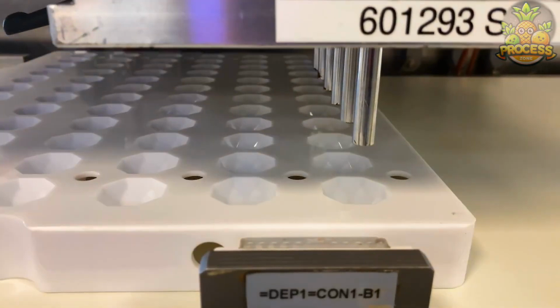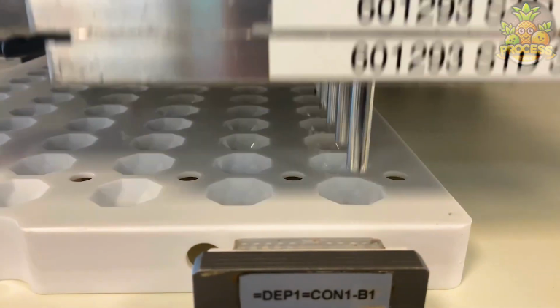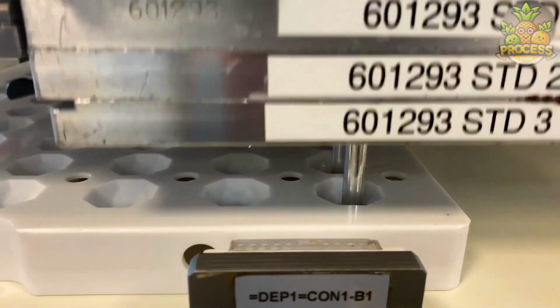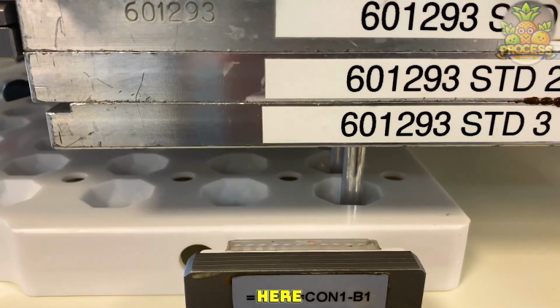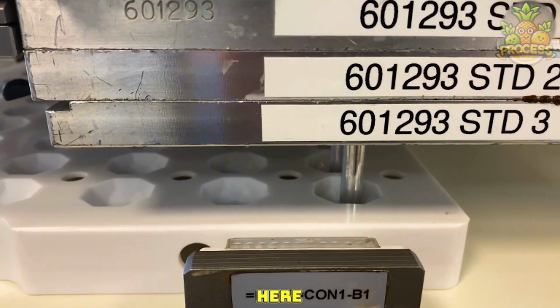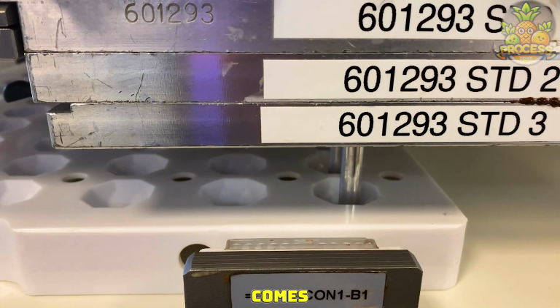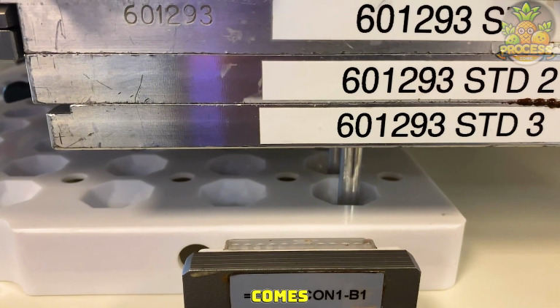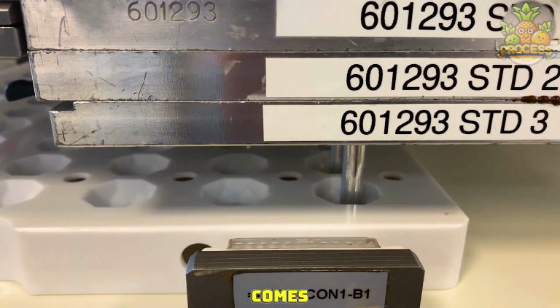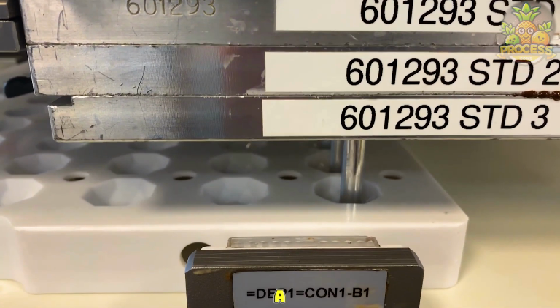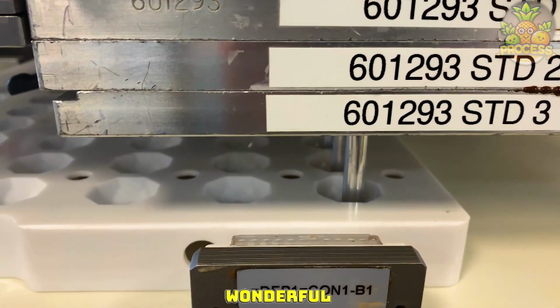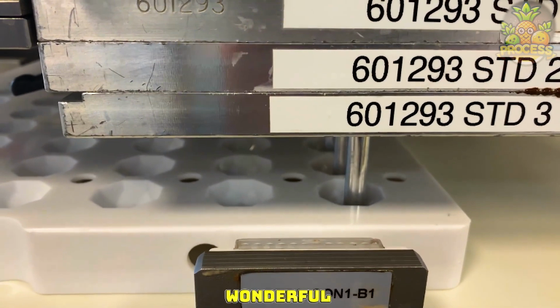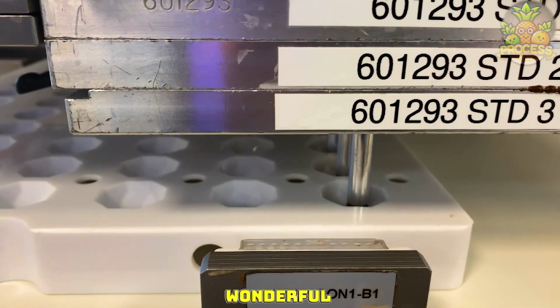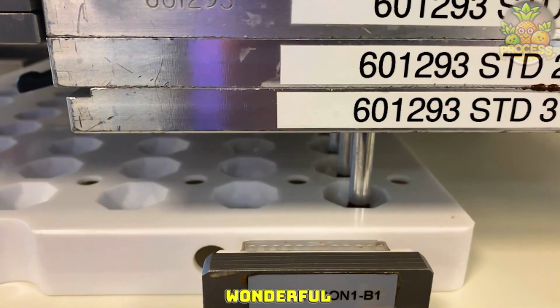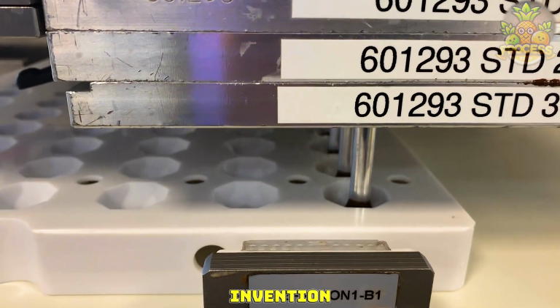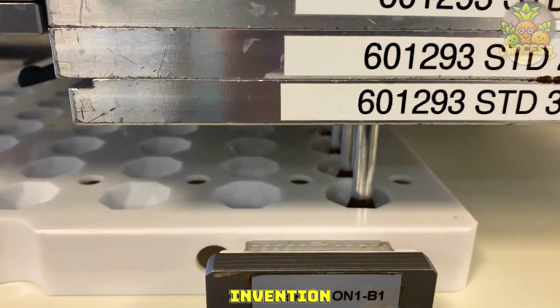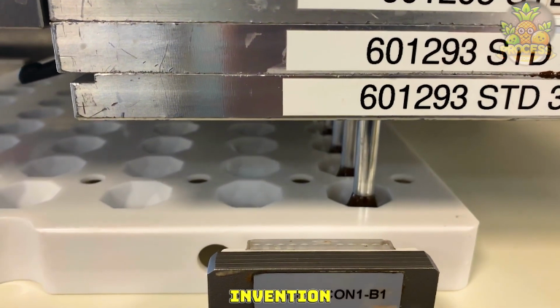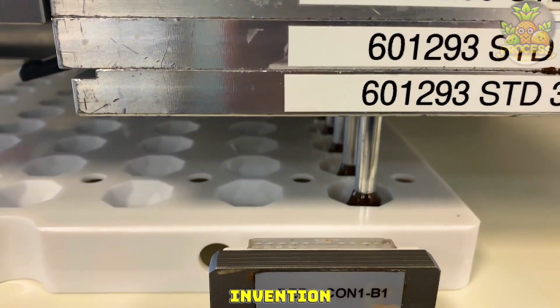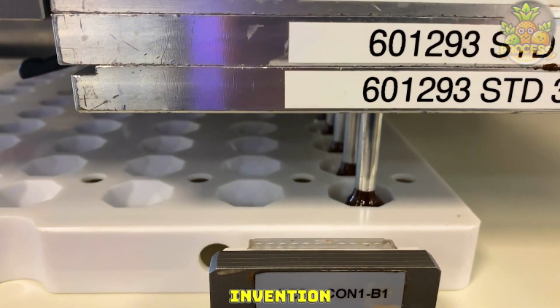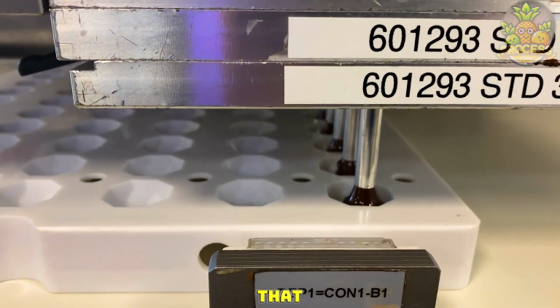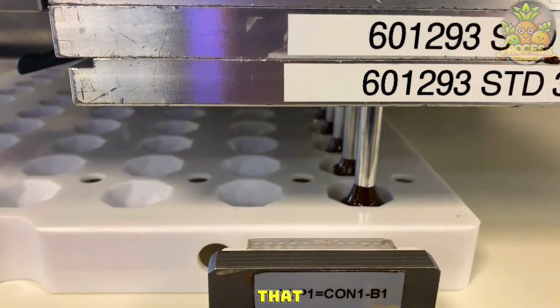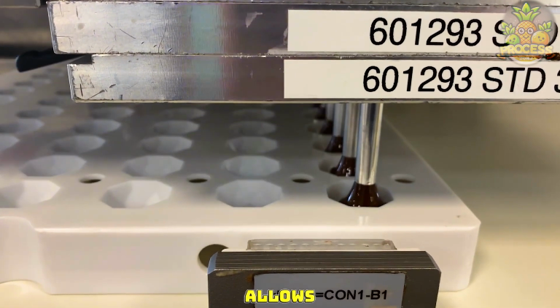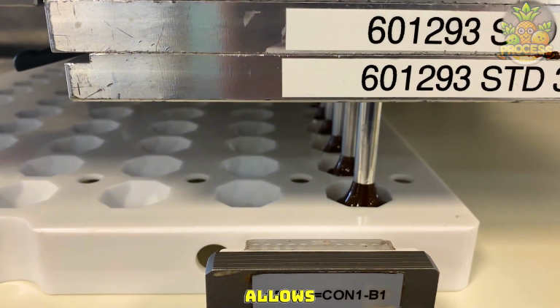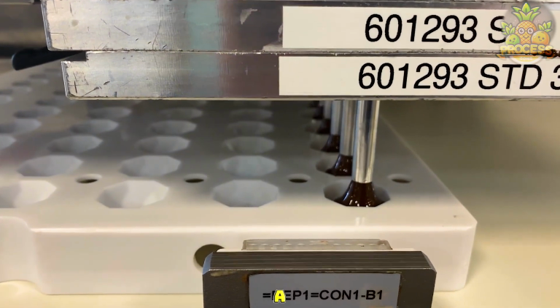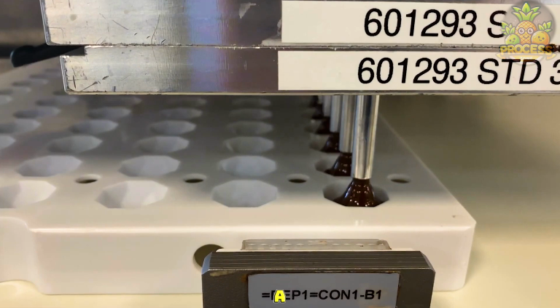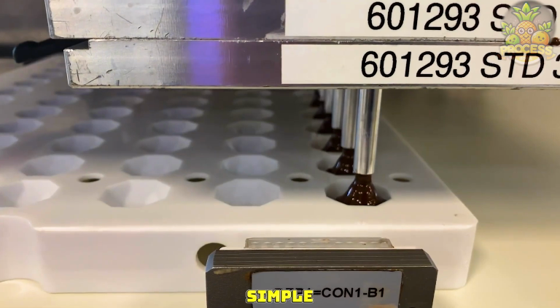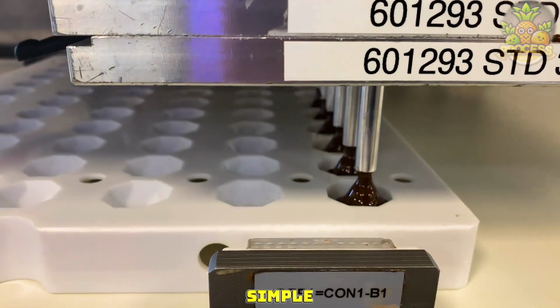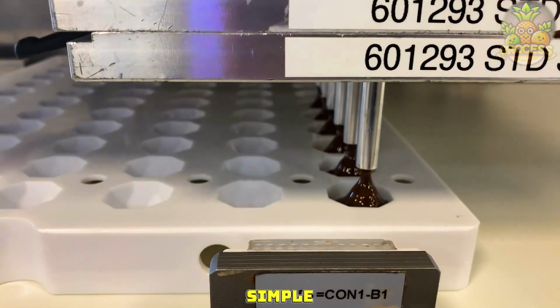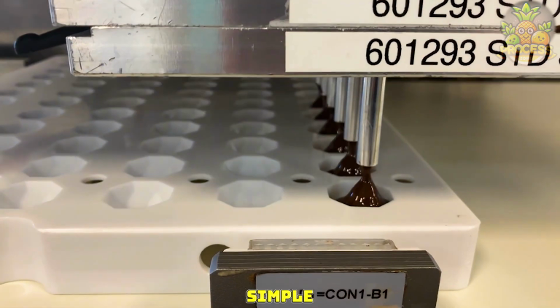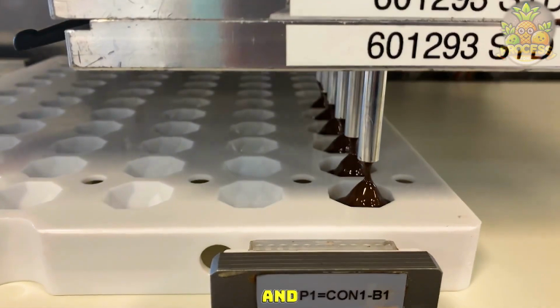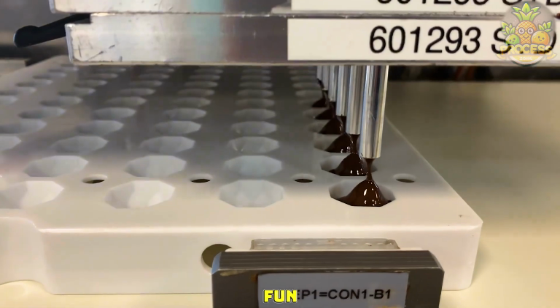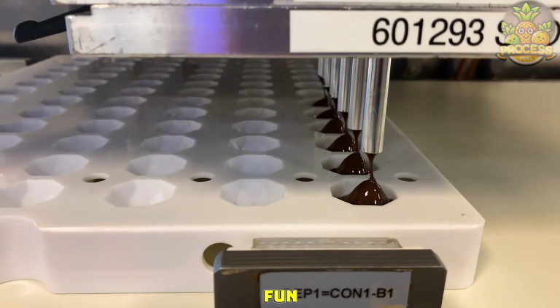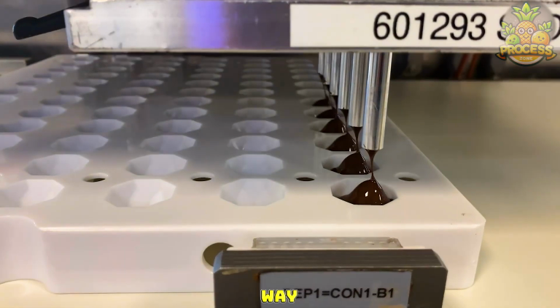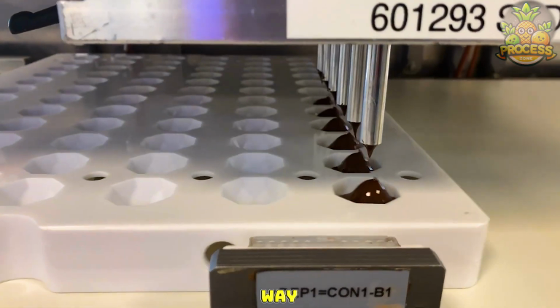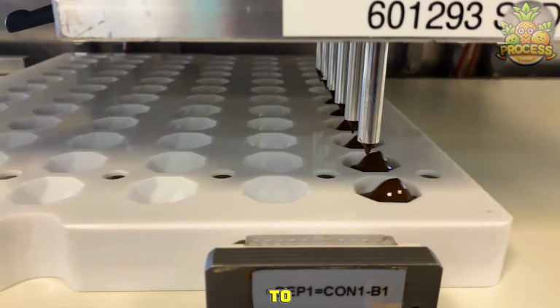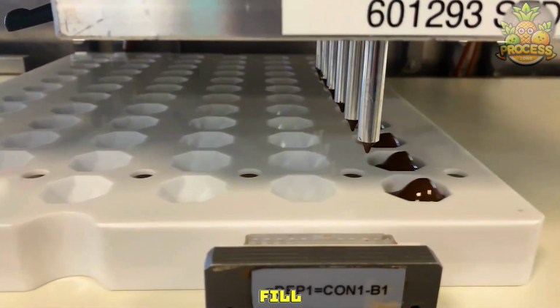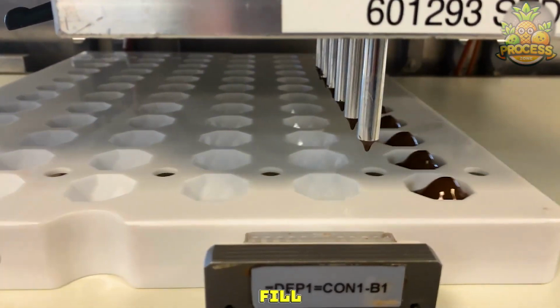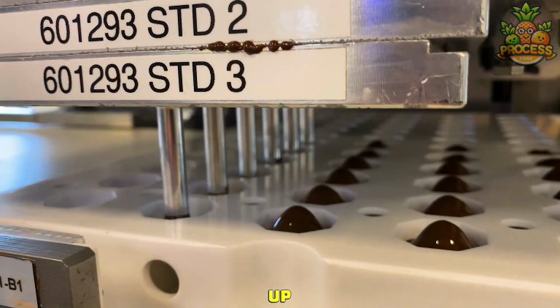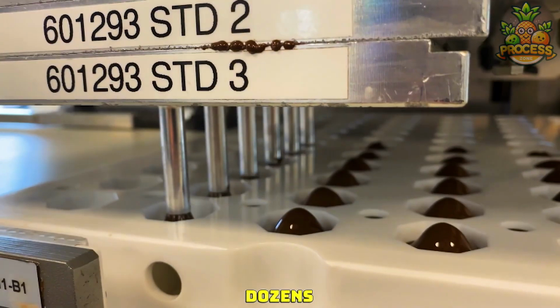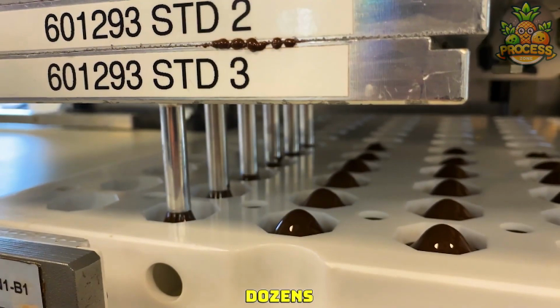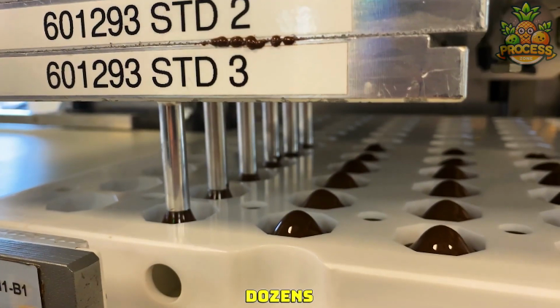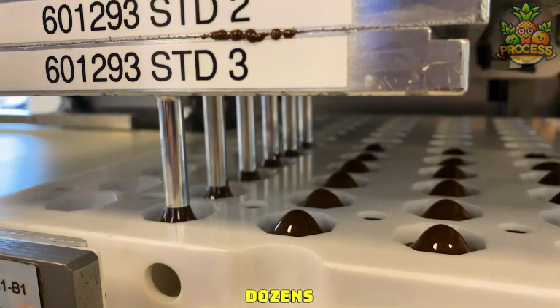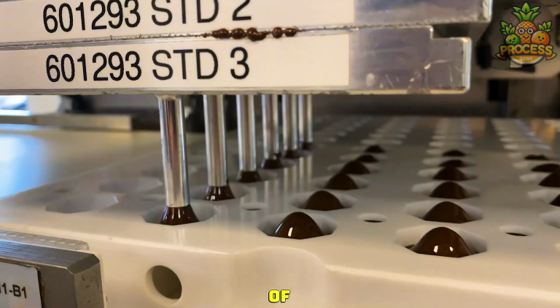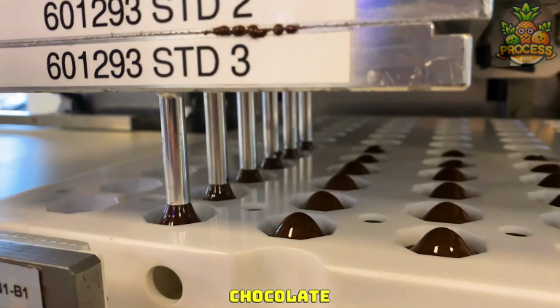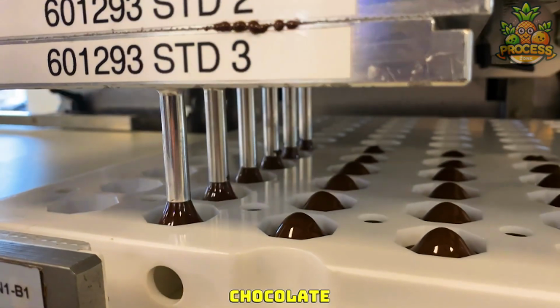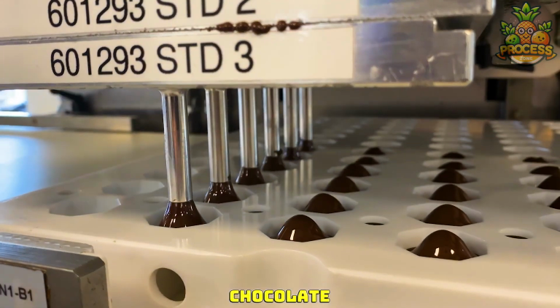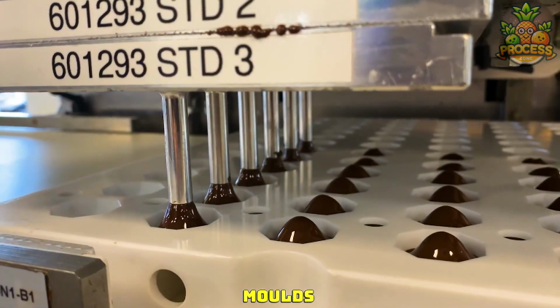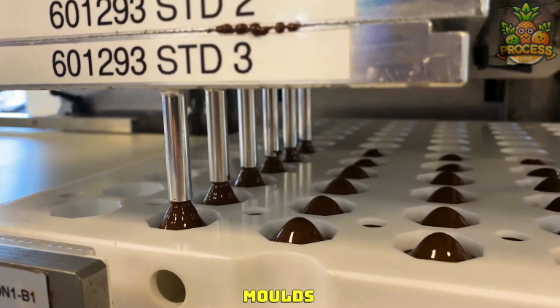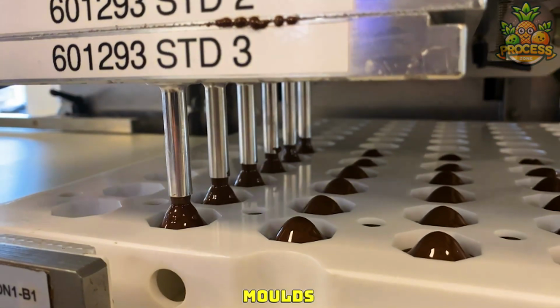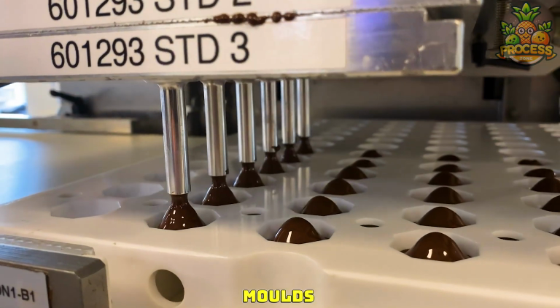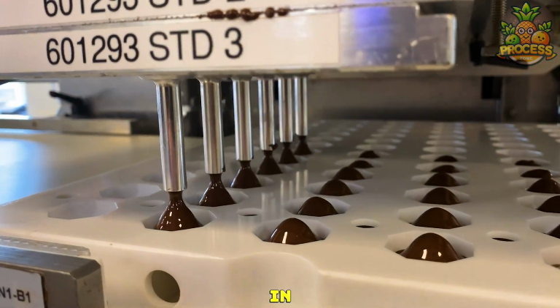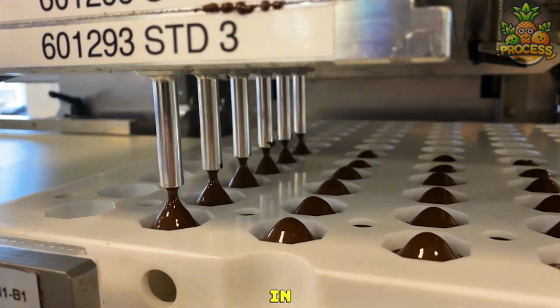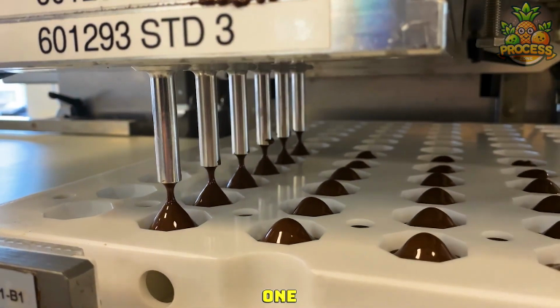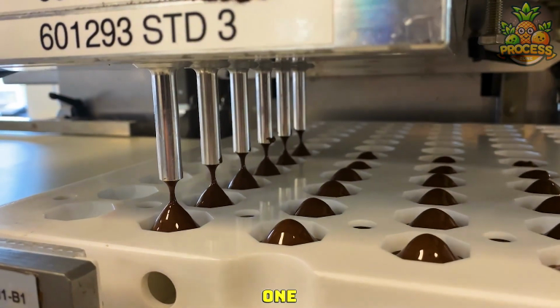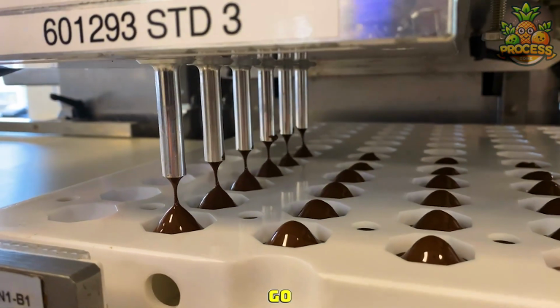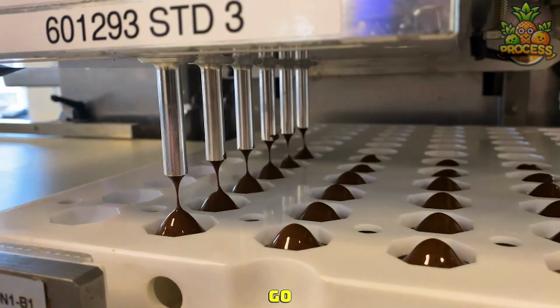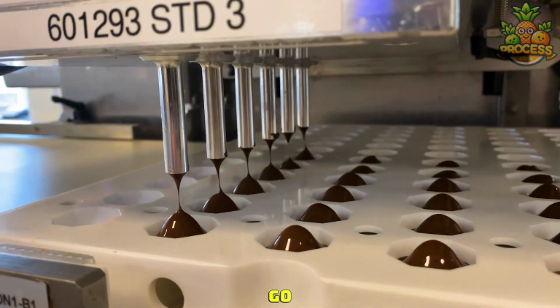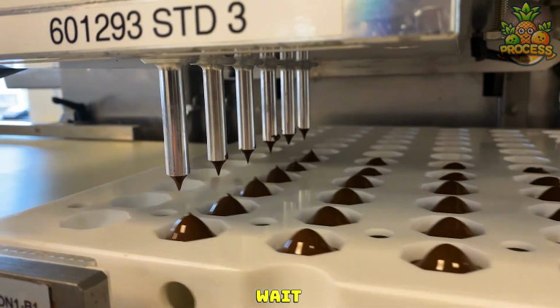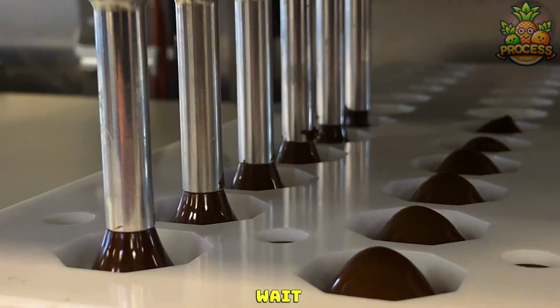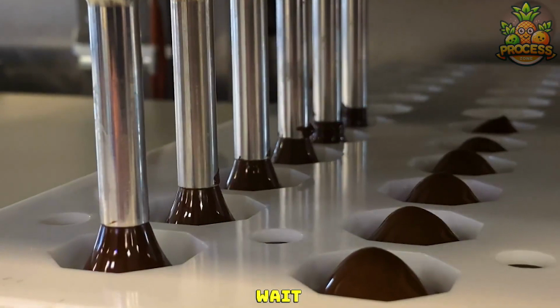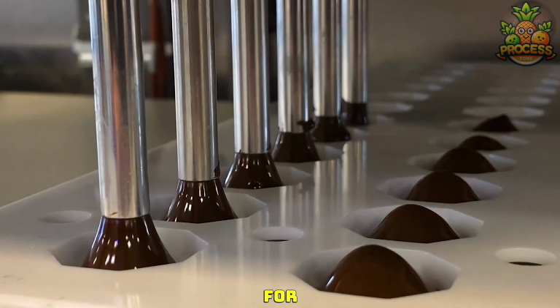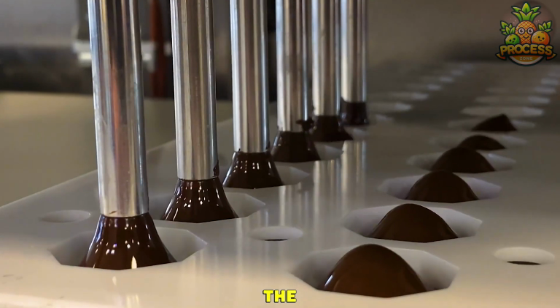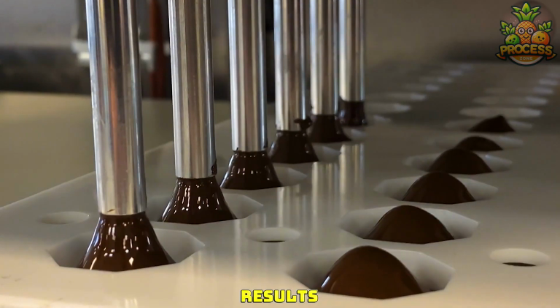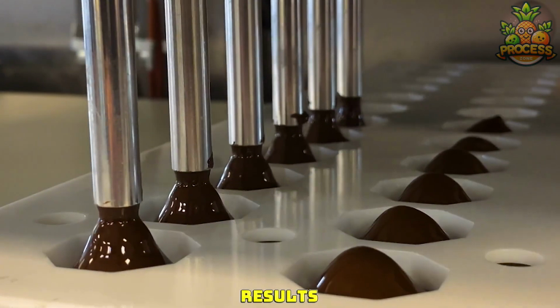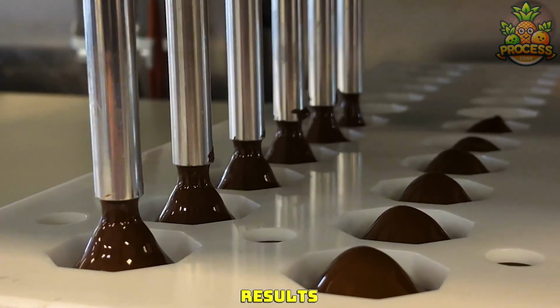Here comes a wonderful invention that allows a simple and fun way to fill up dozens of chocolate molds in one go. Wait for the results.